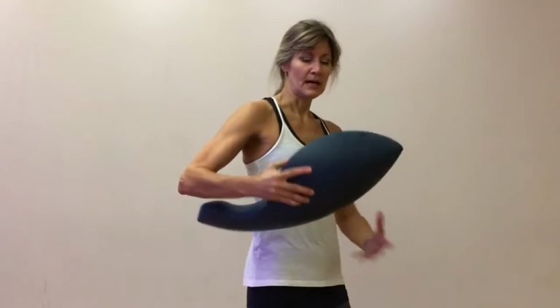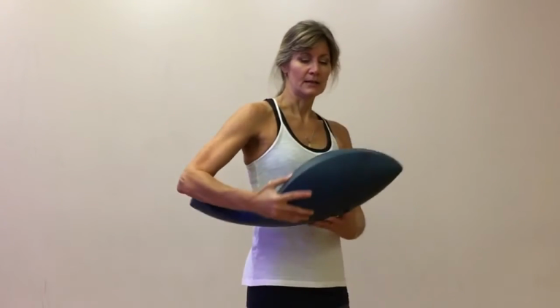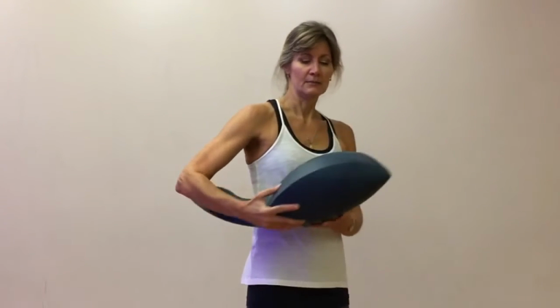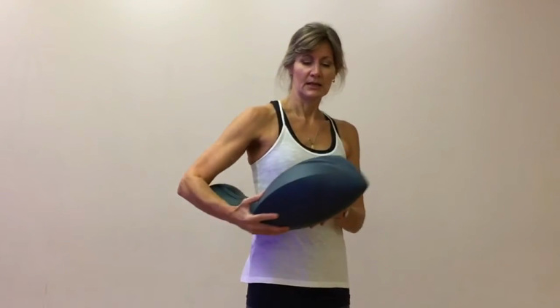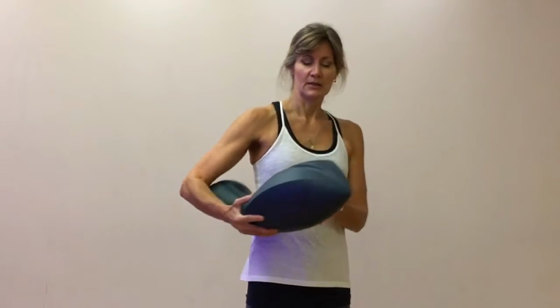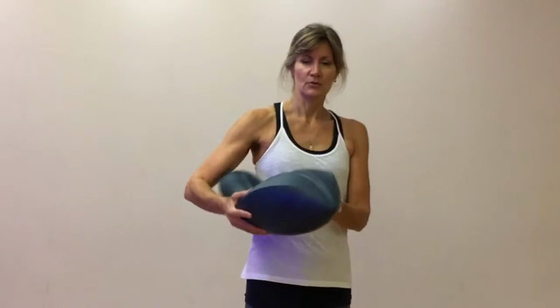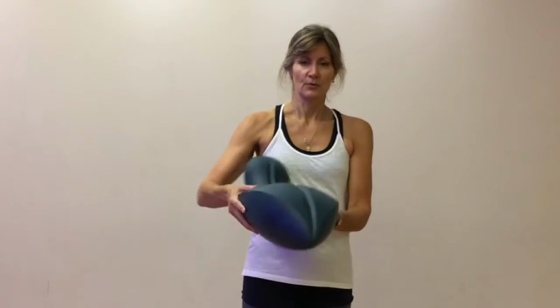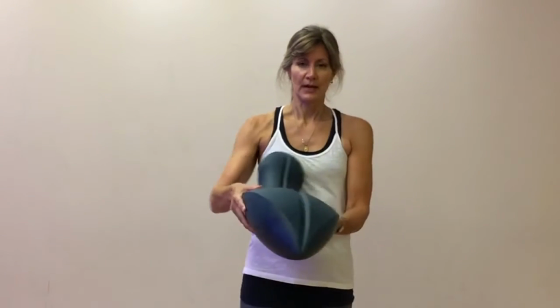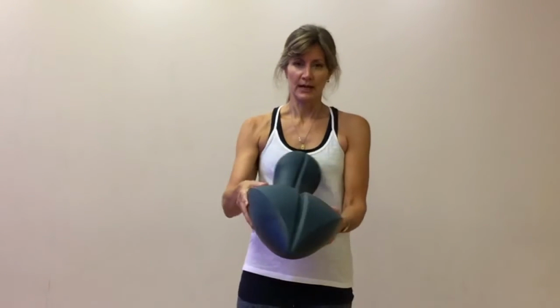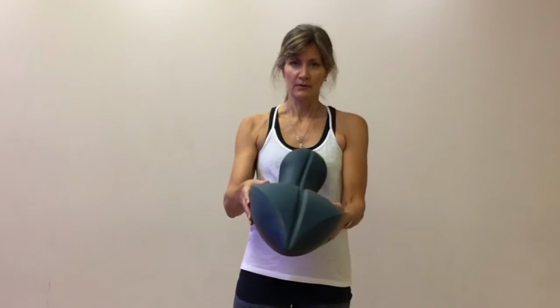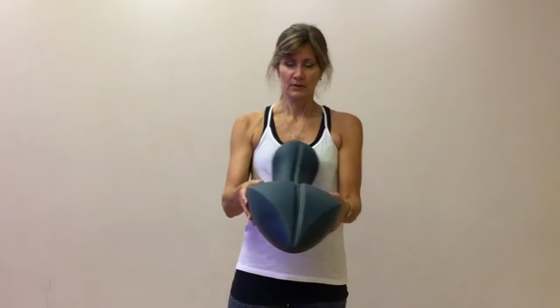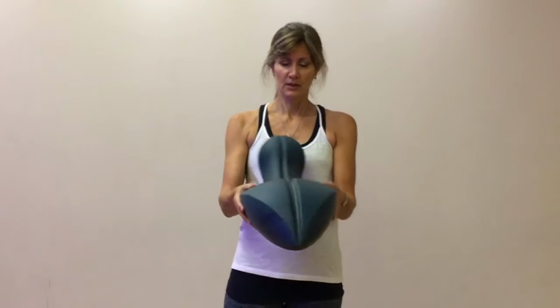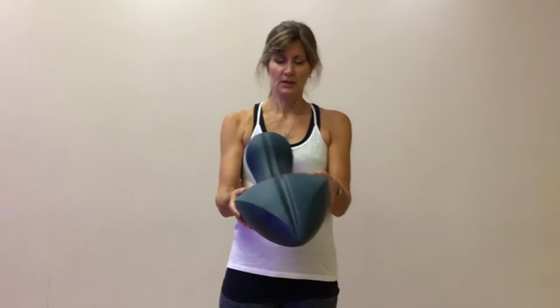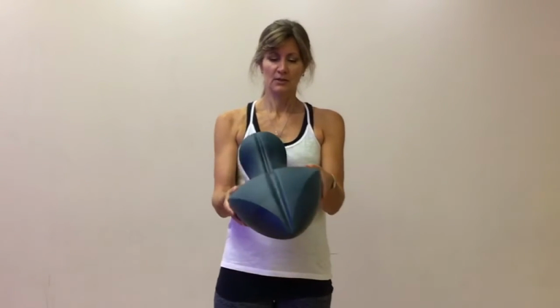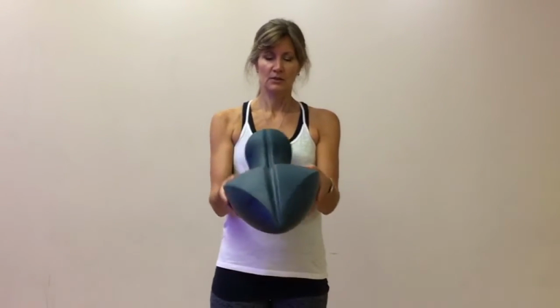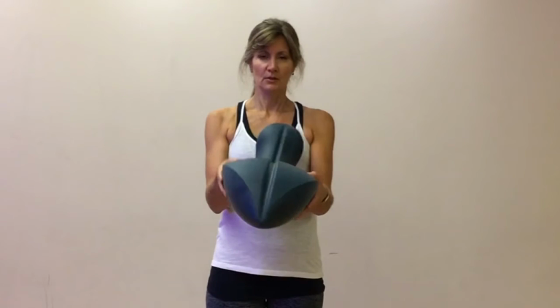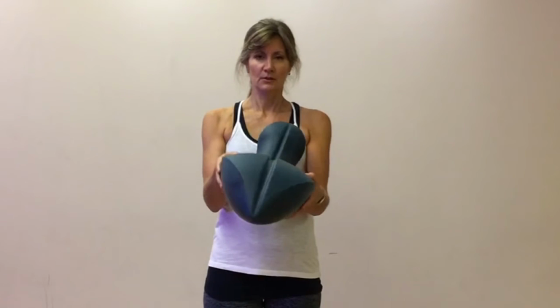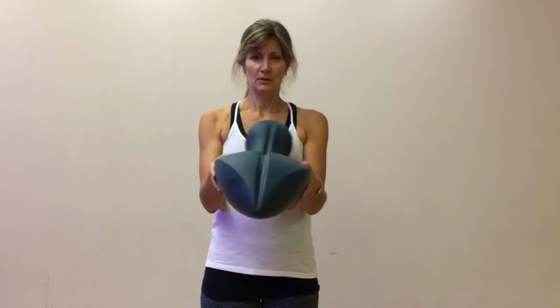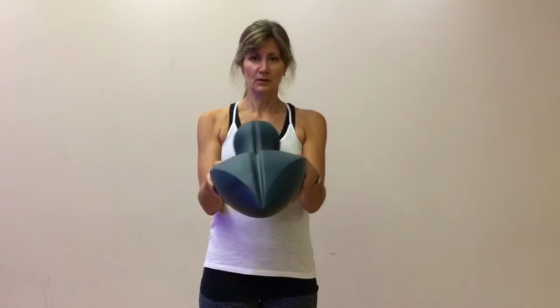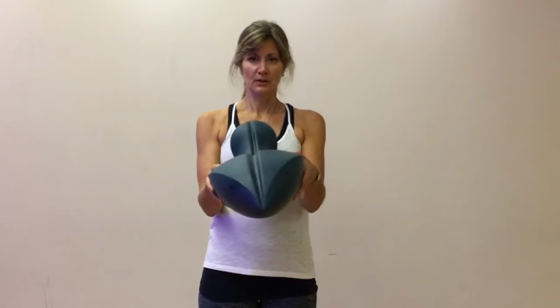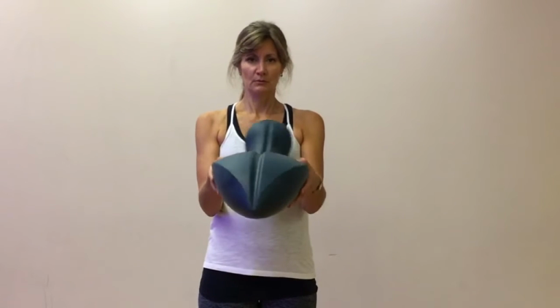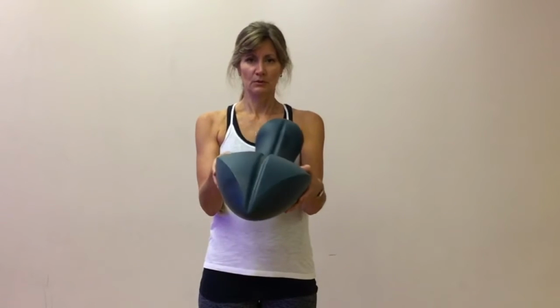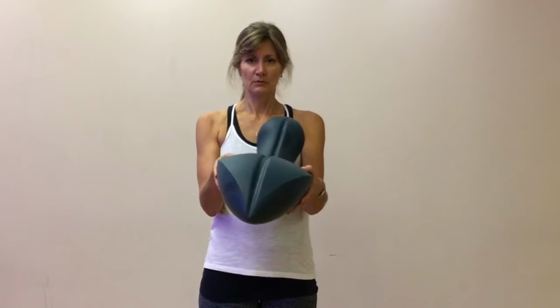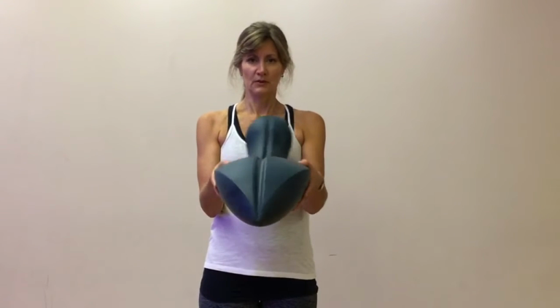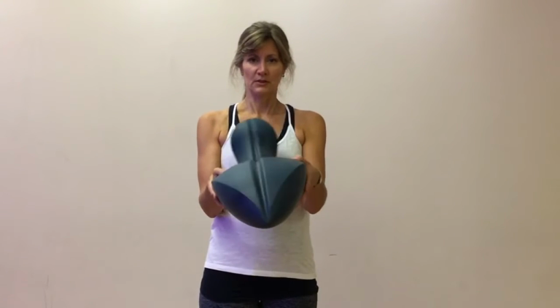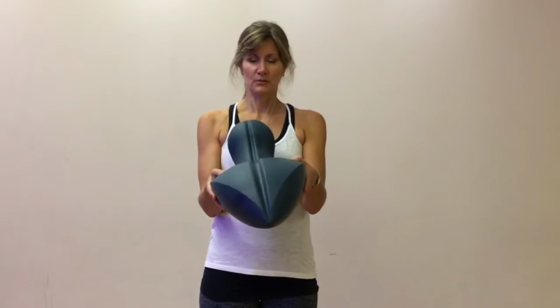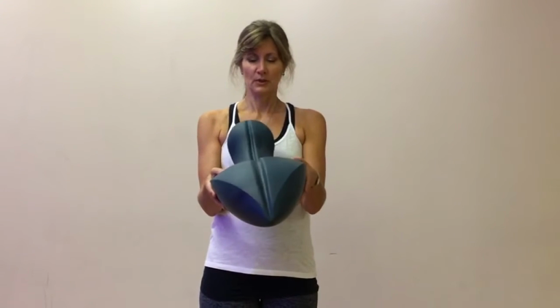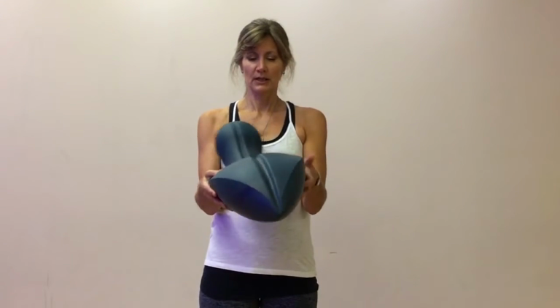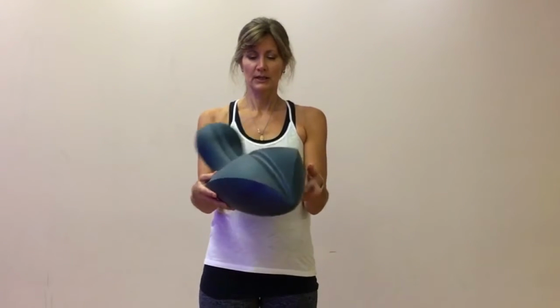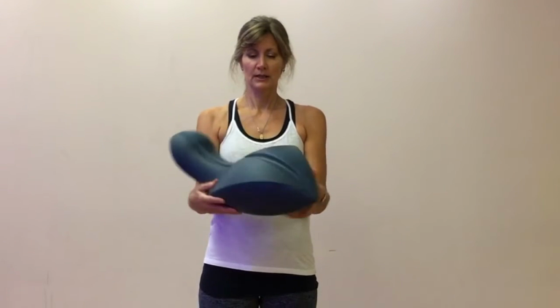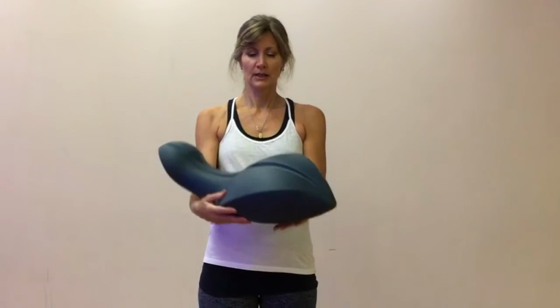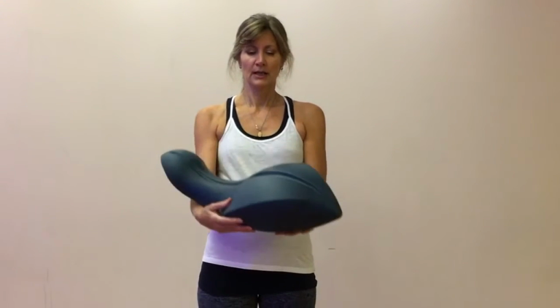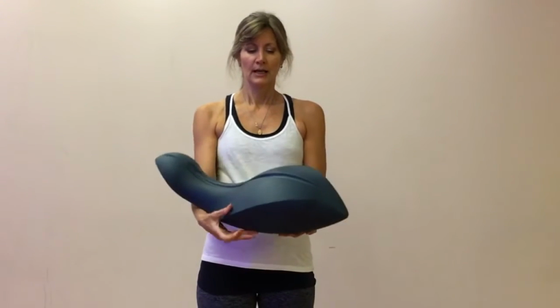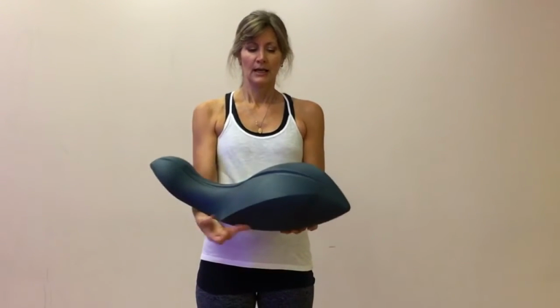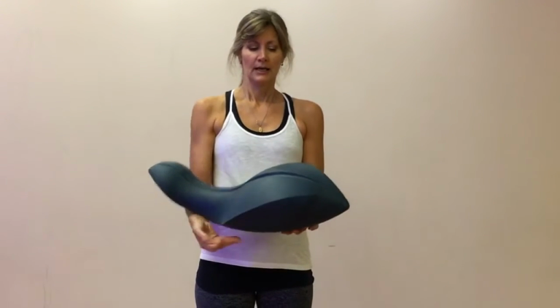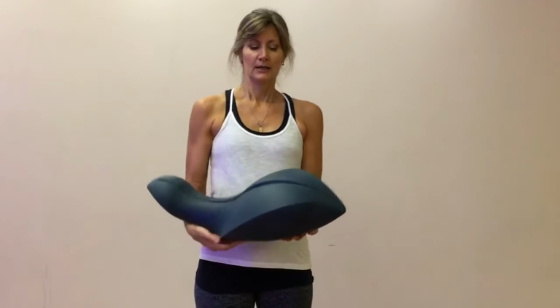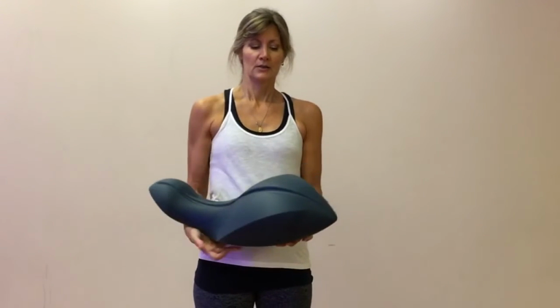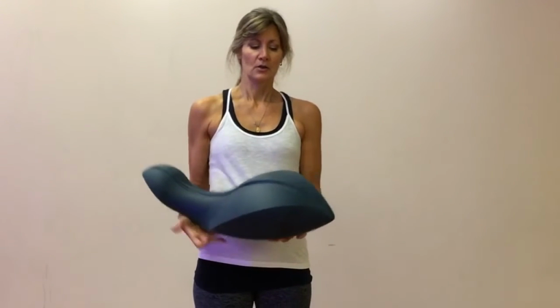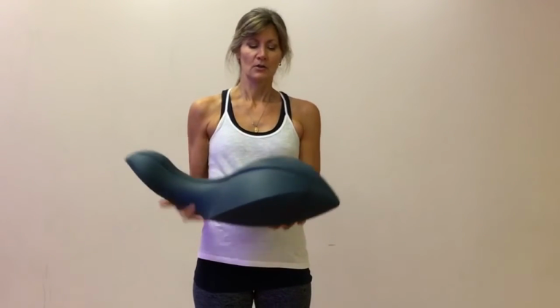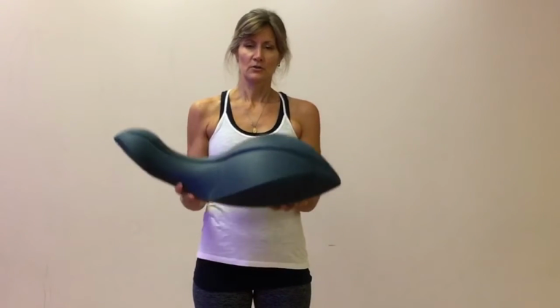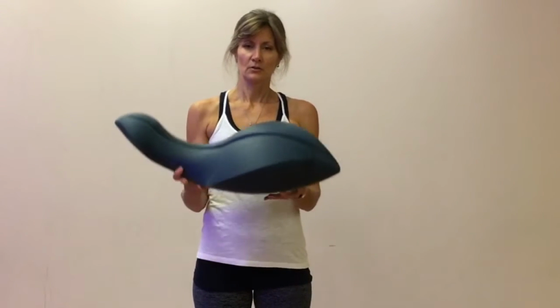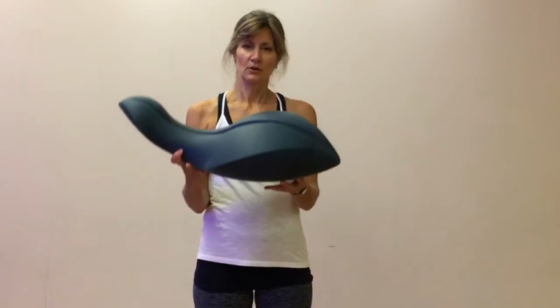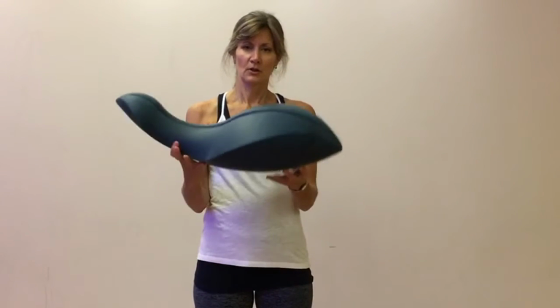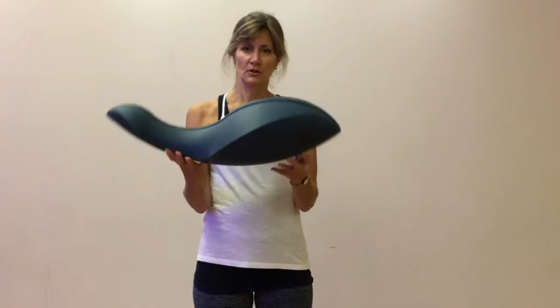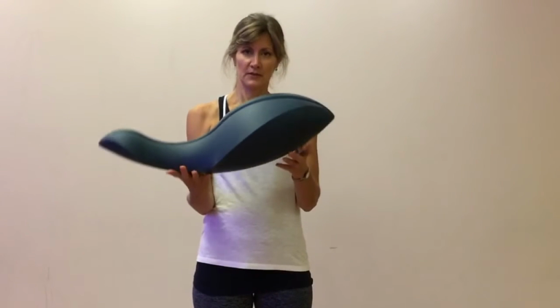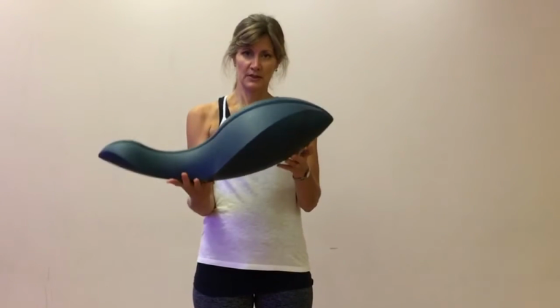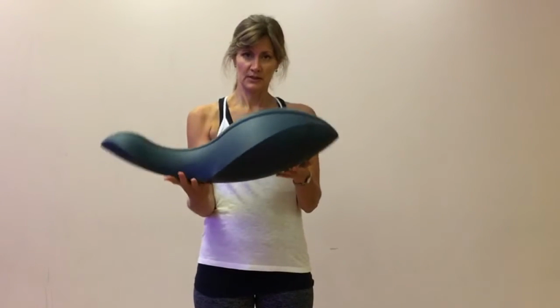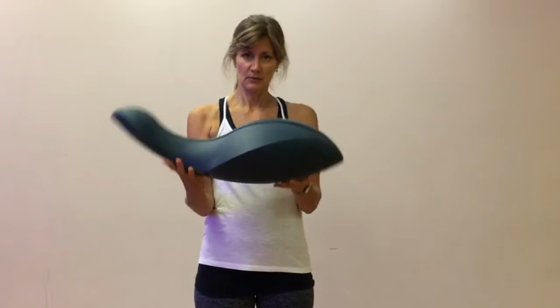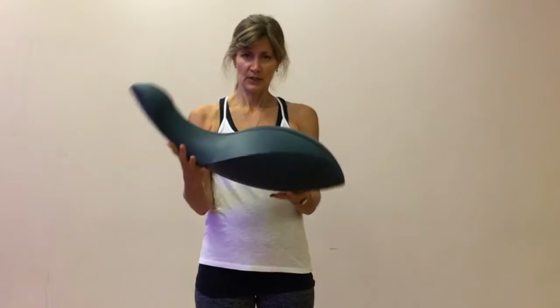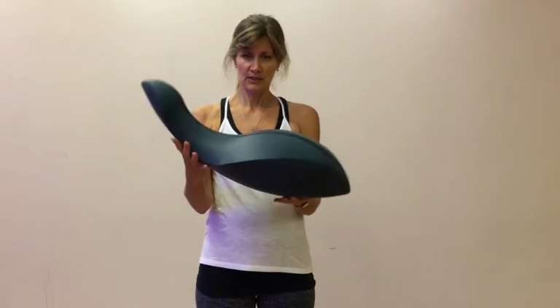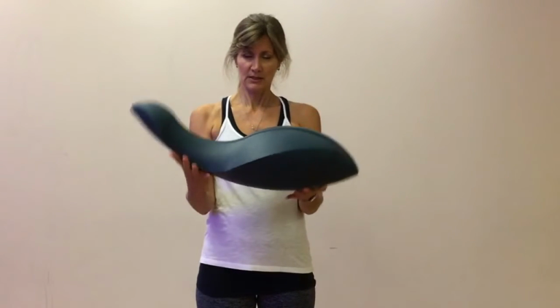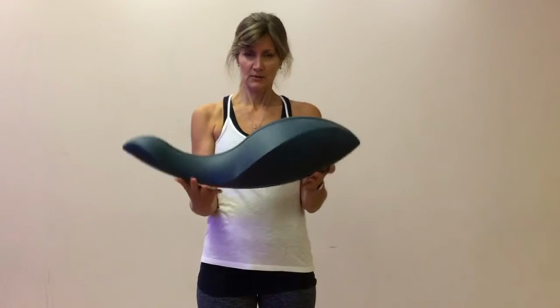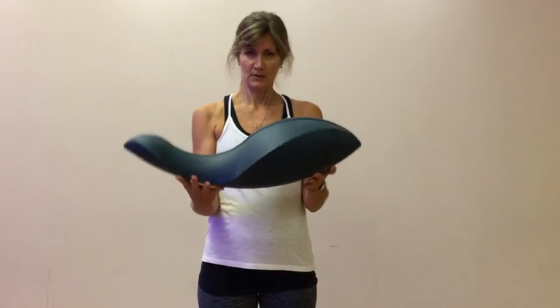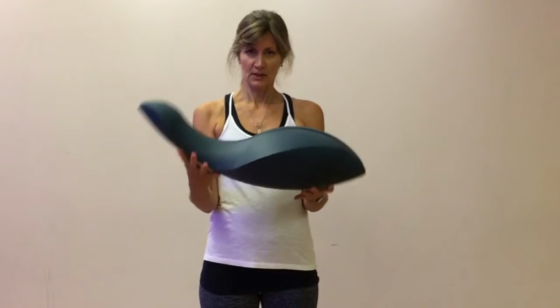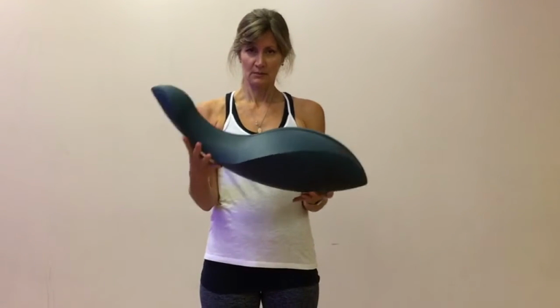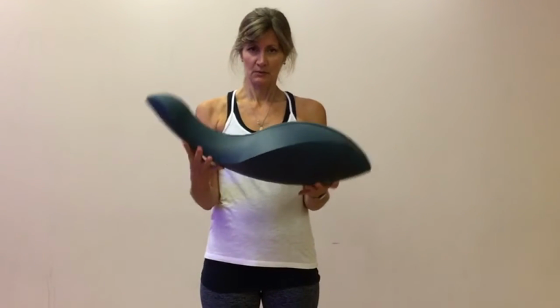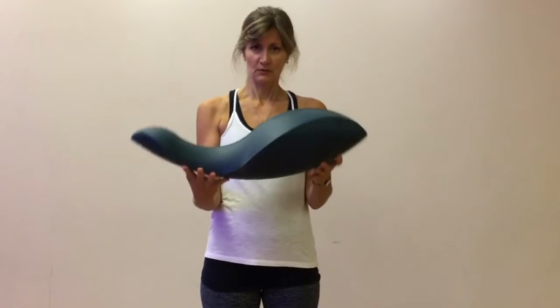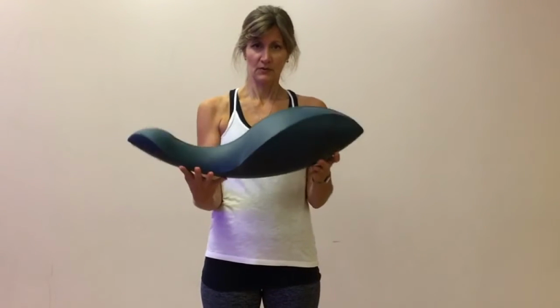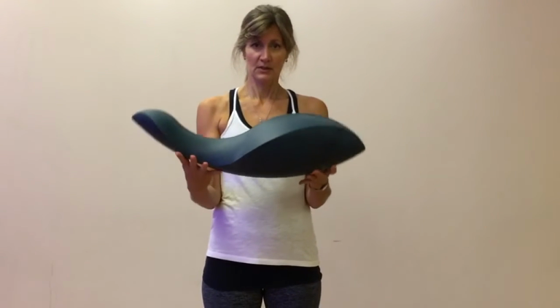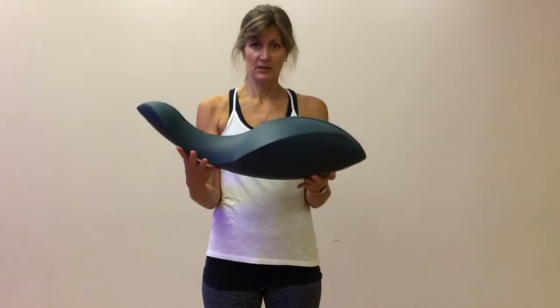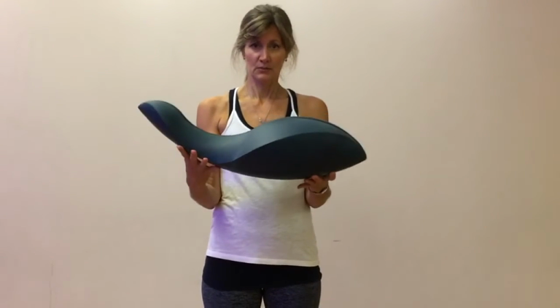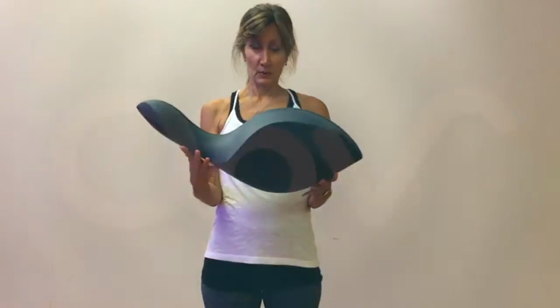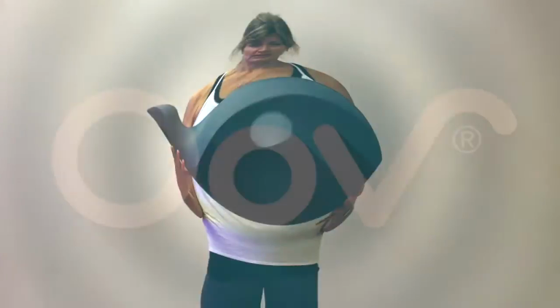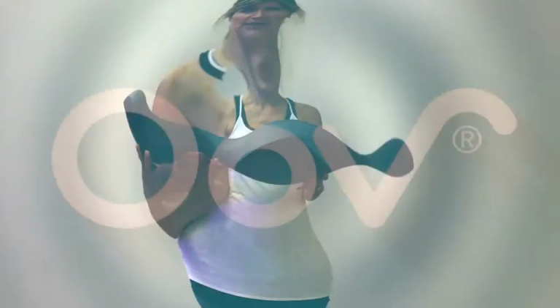The bottom is round, so it's going to move this way, and it's also curved this way, so it's going to move this way.